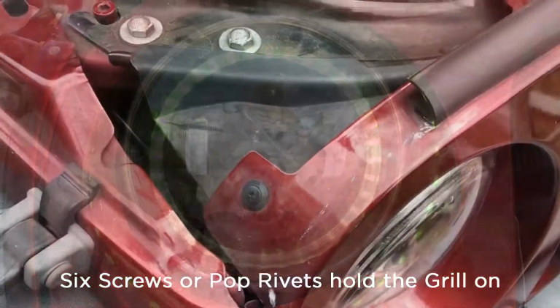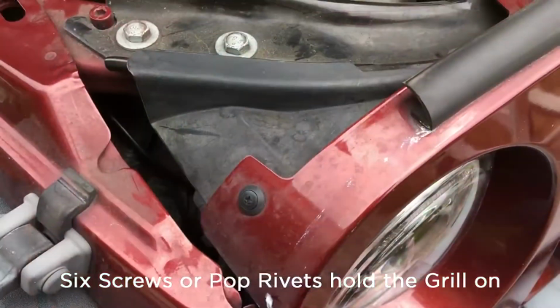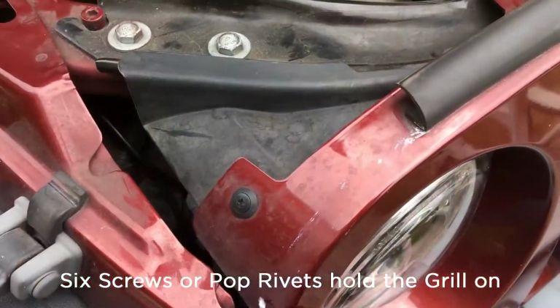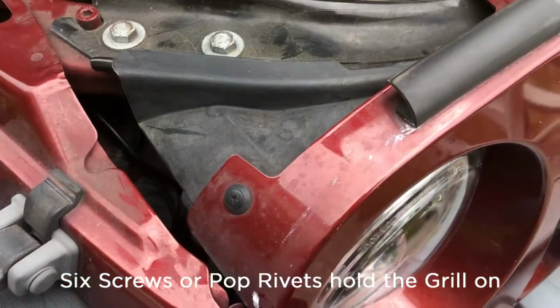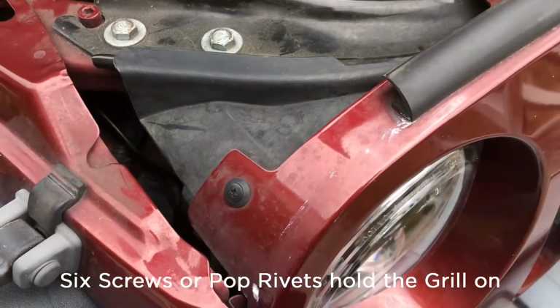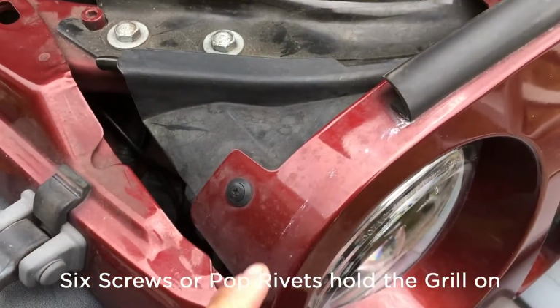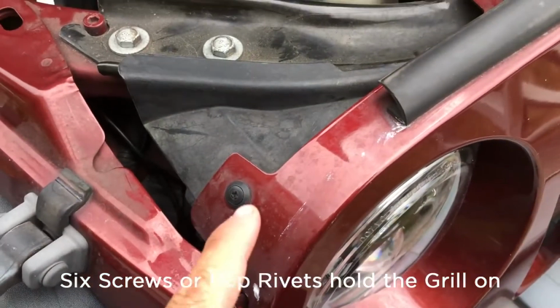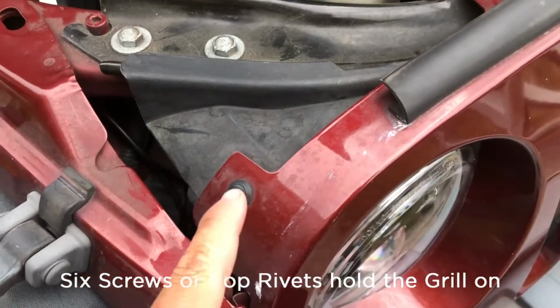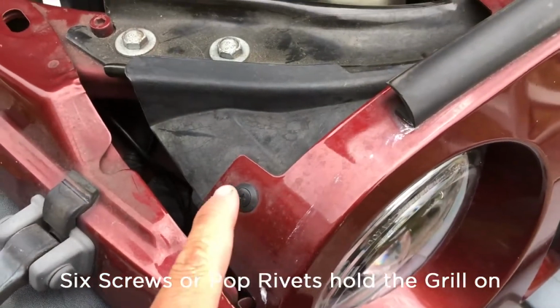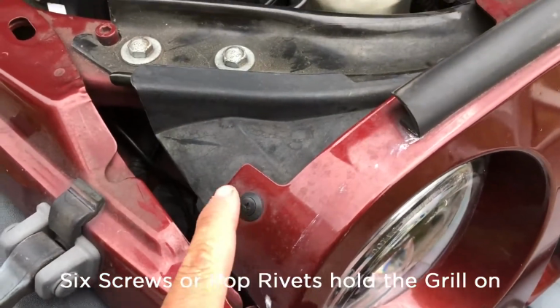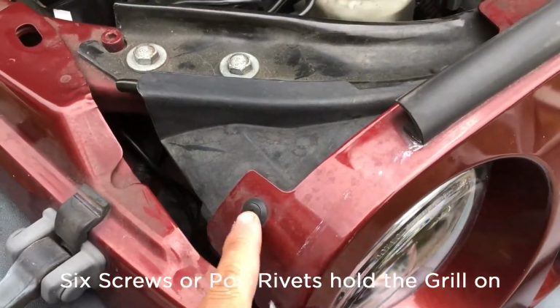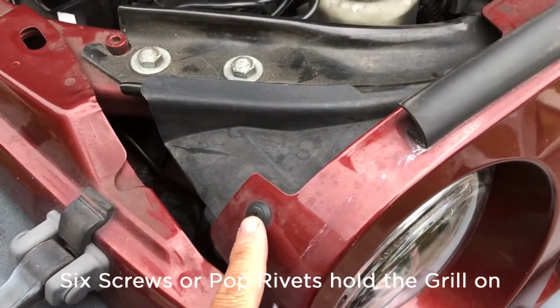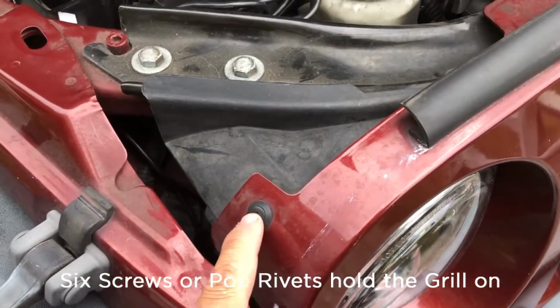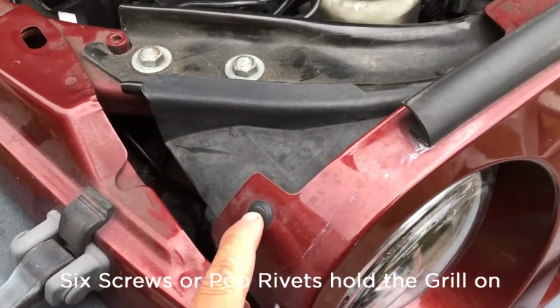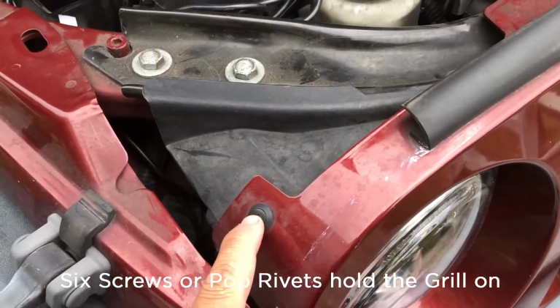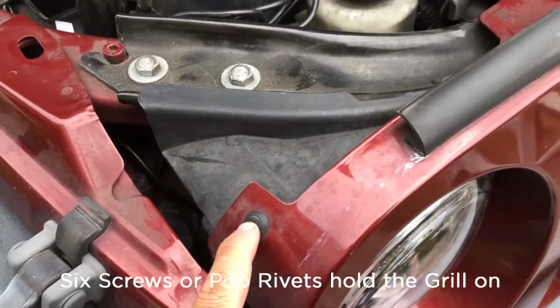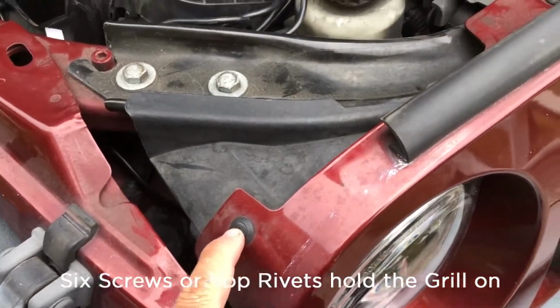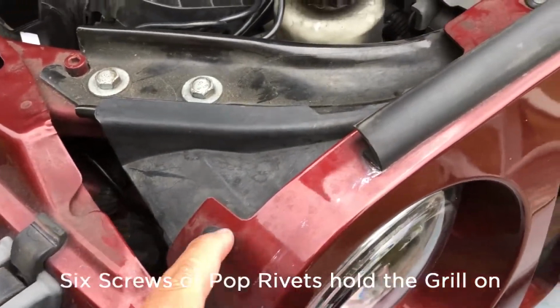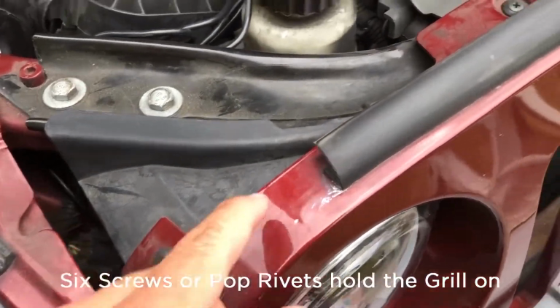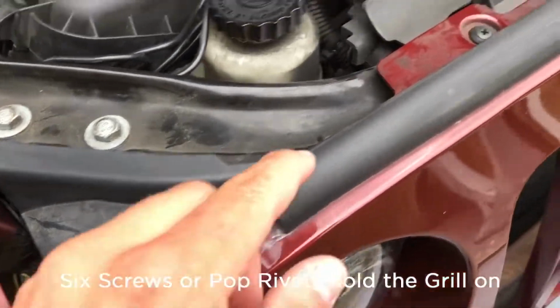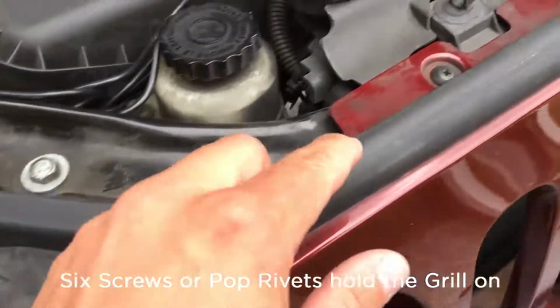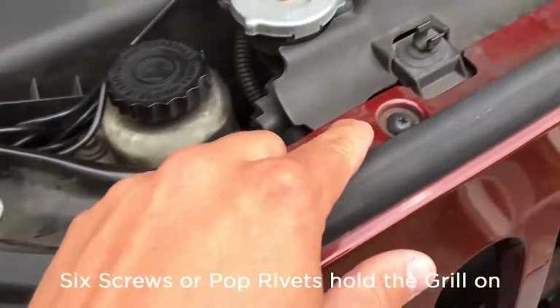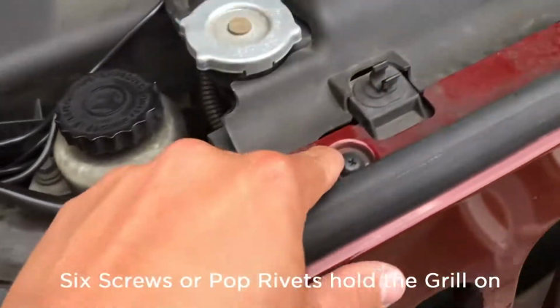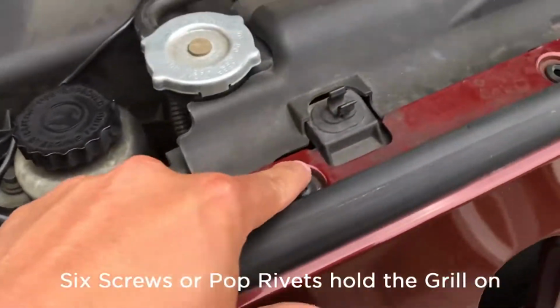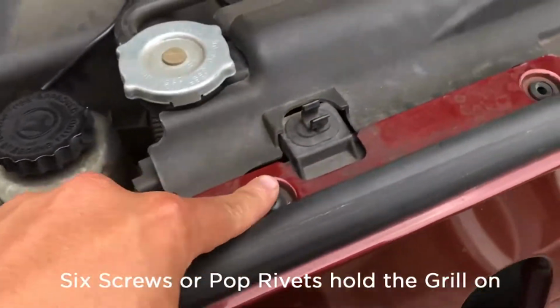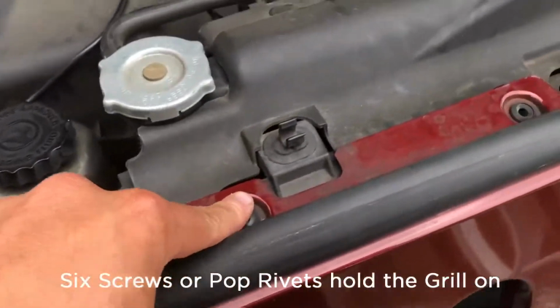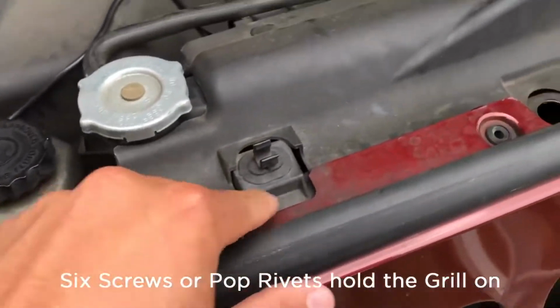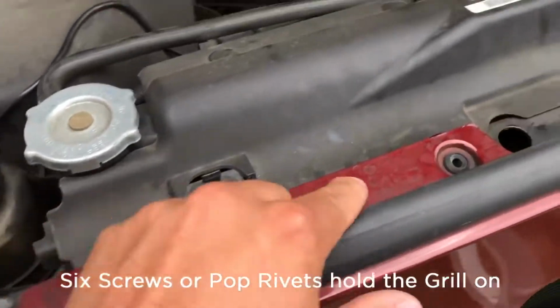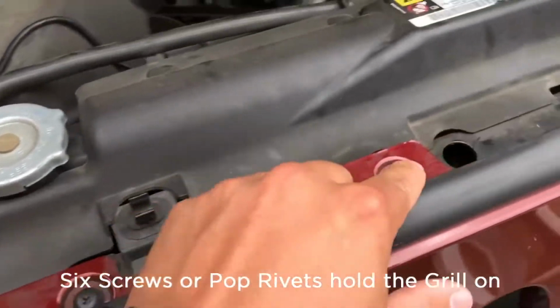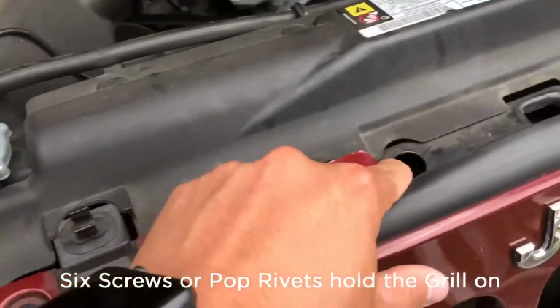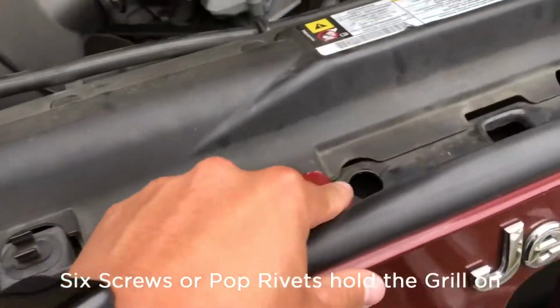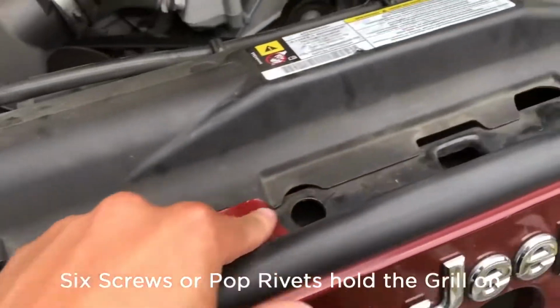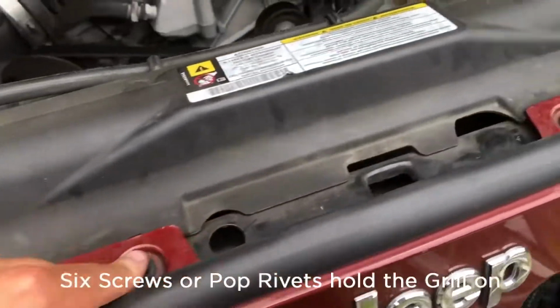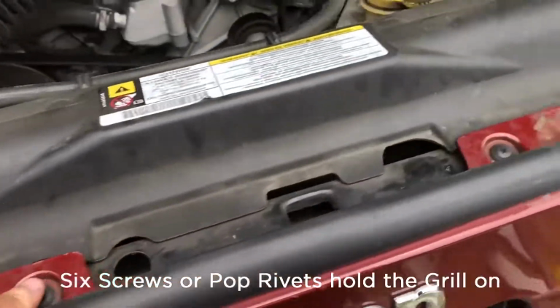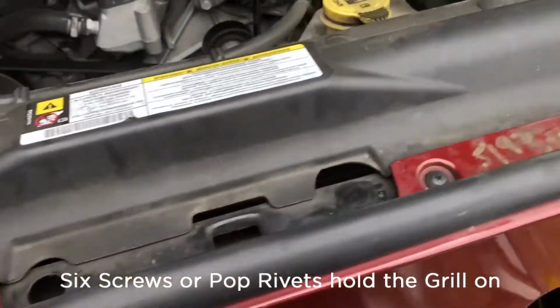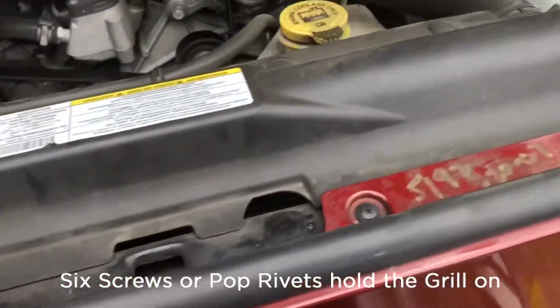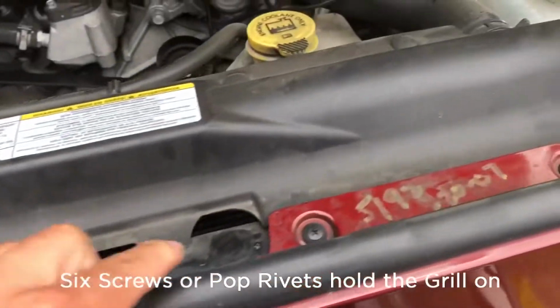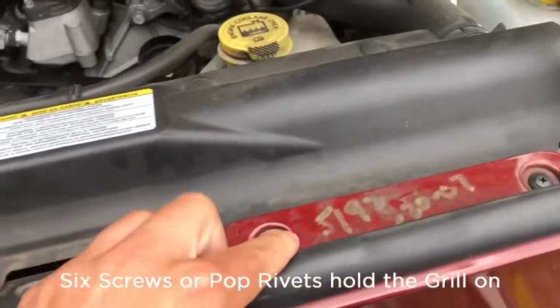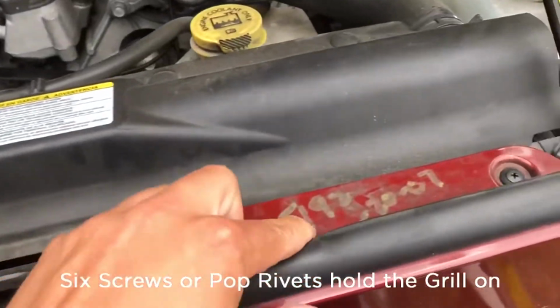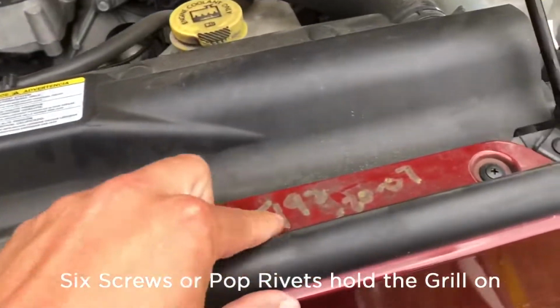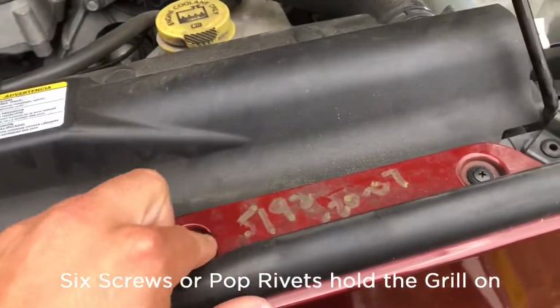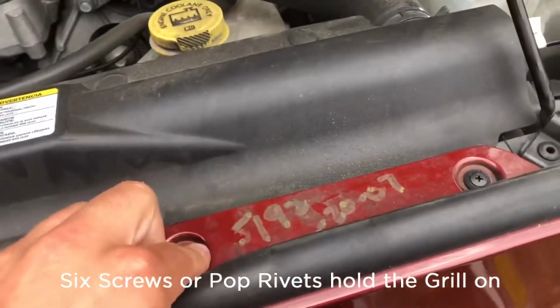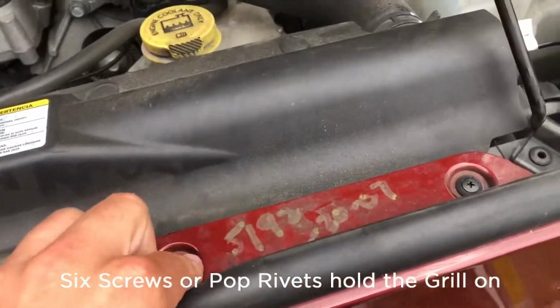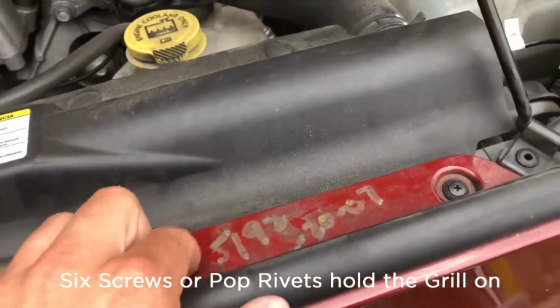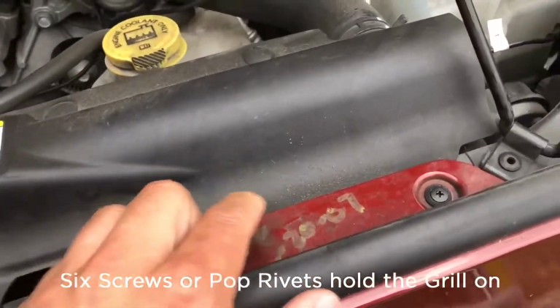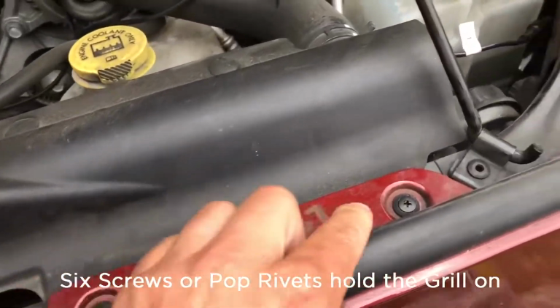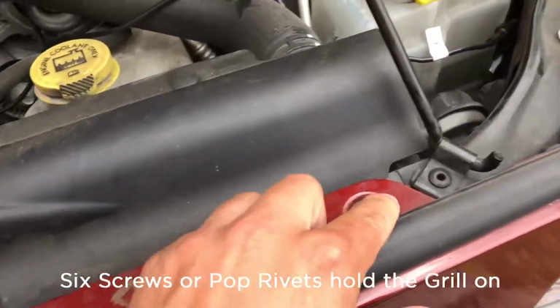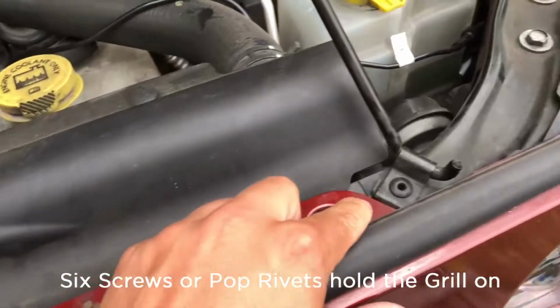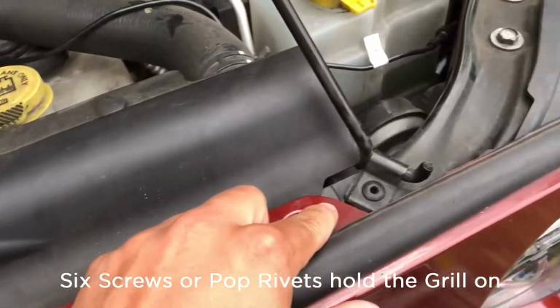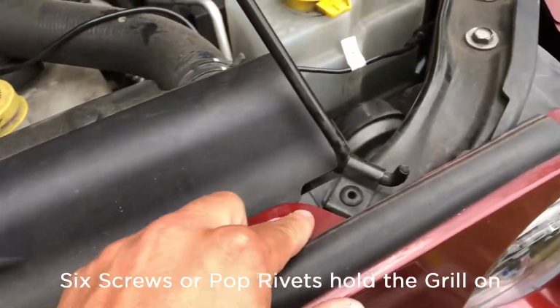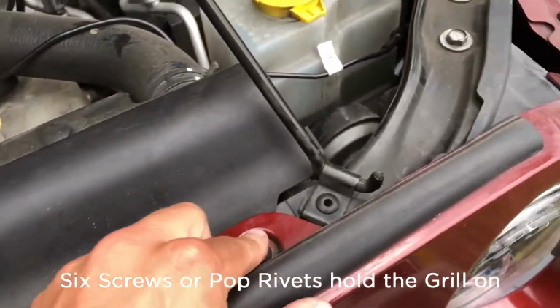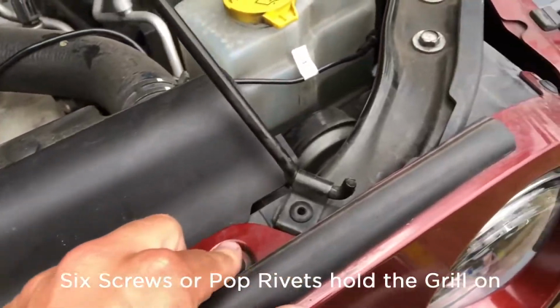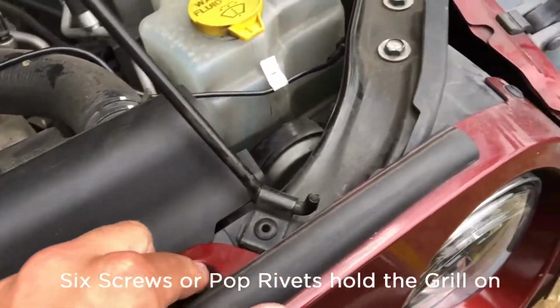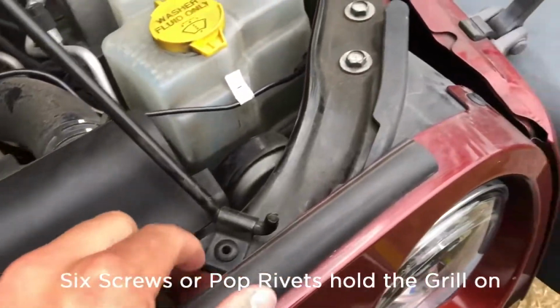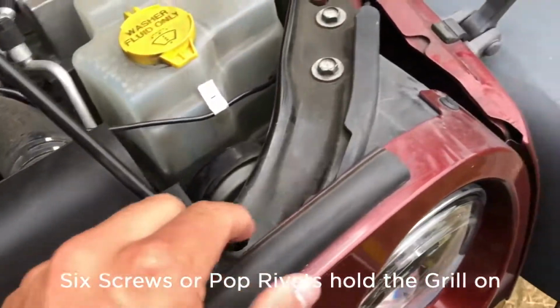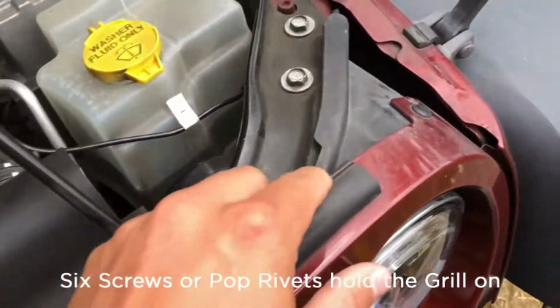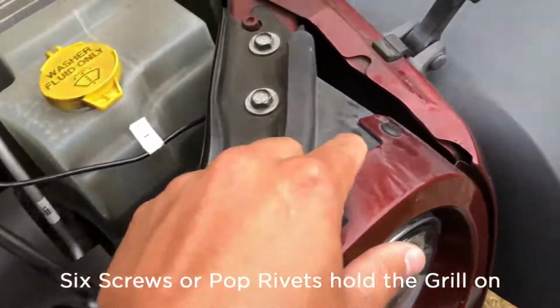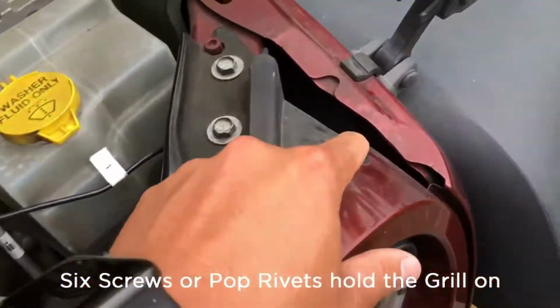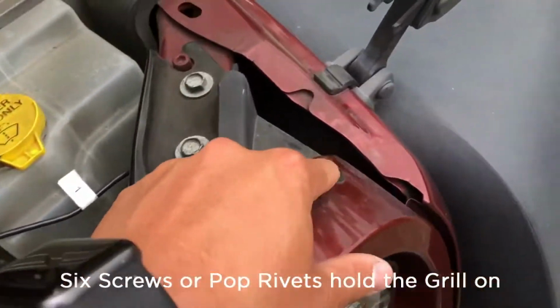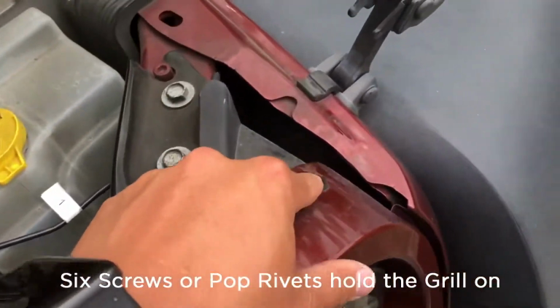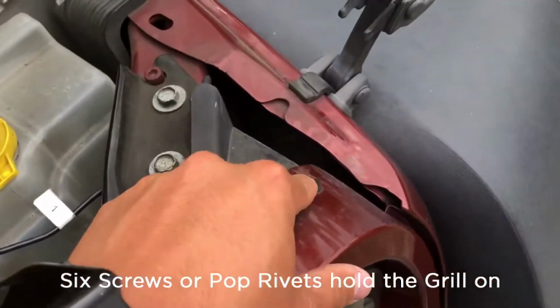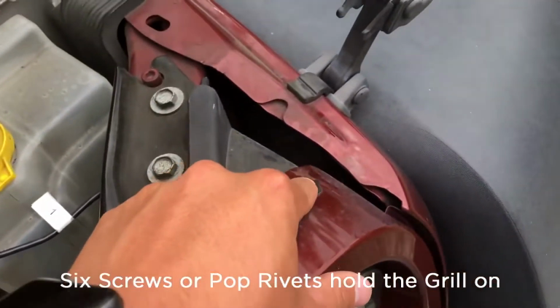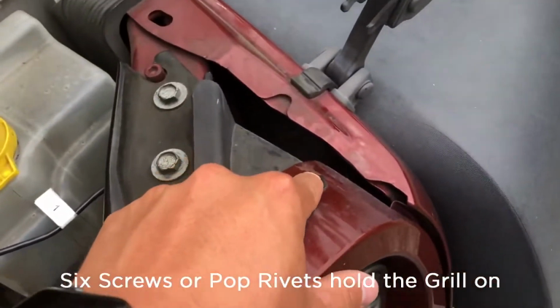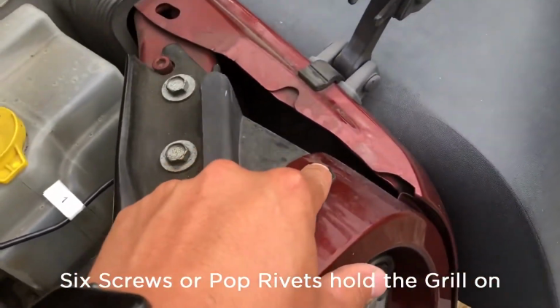You need to remove the six screws here, here, here, here, here, and here.